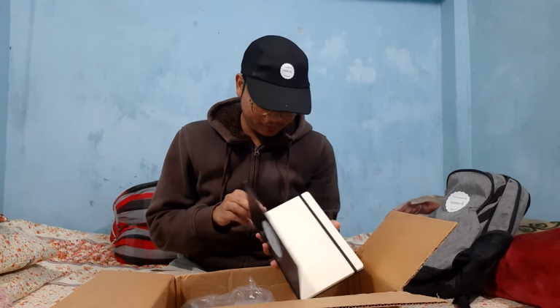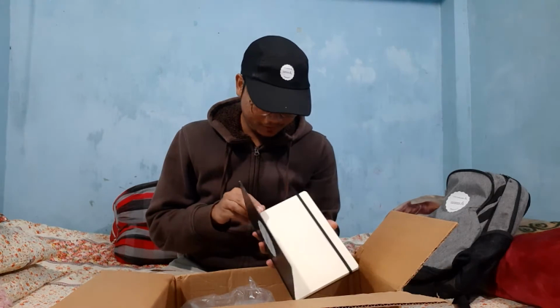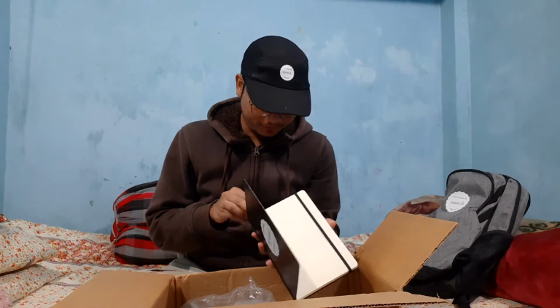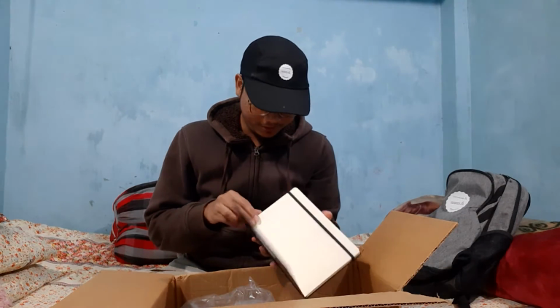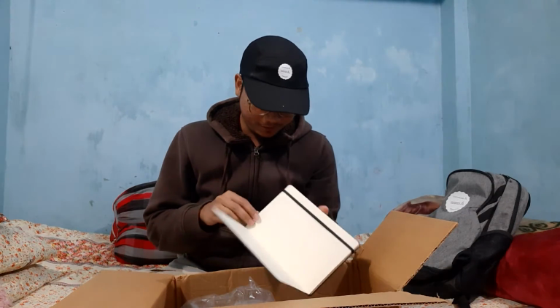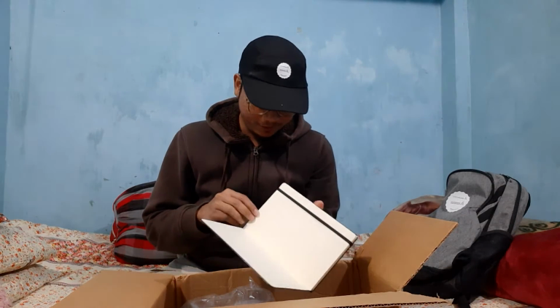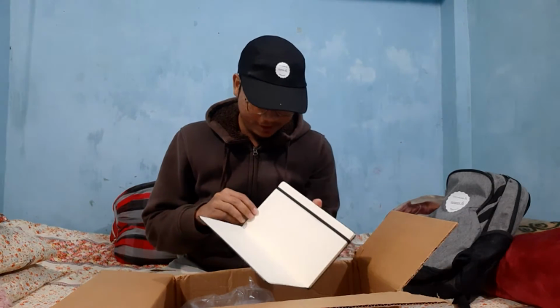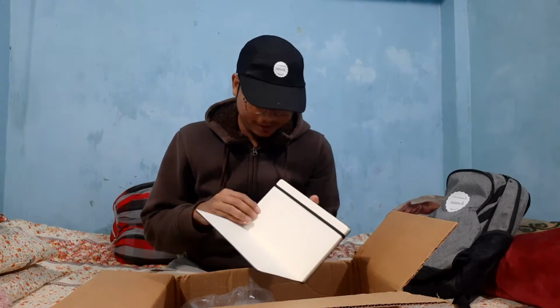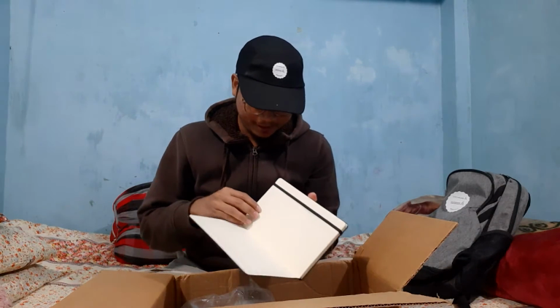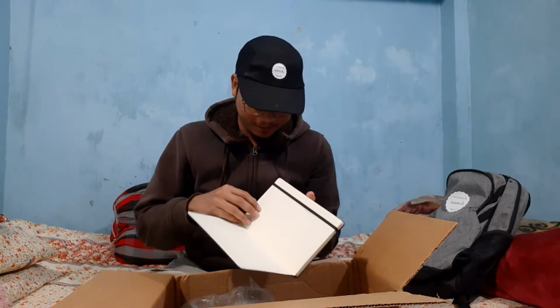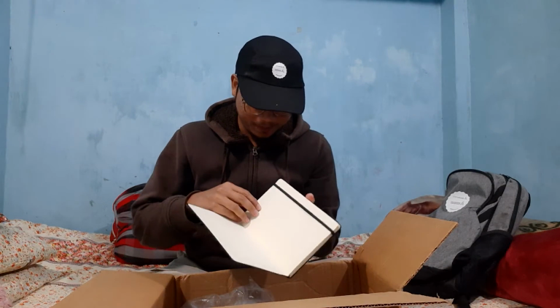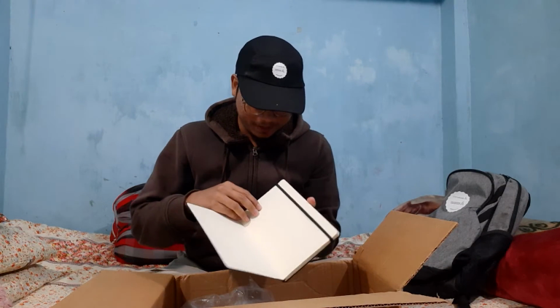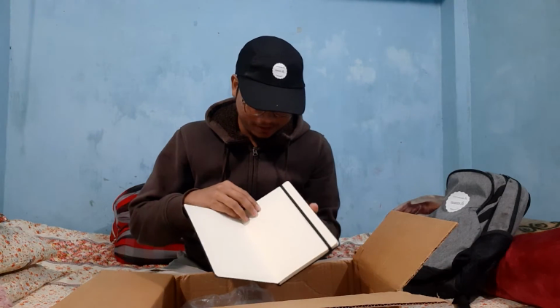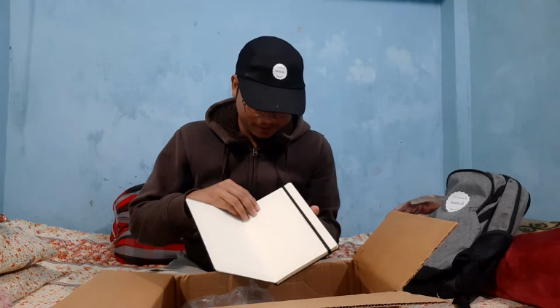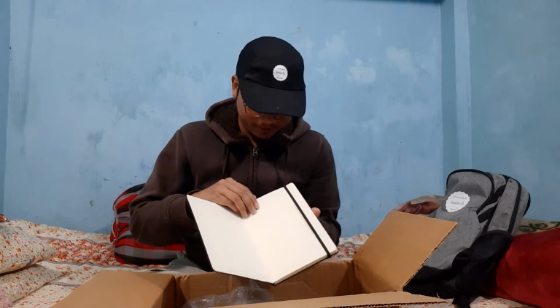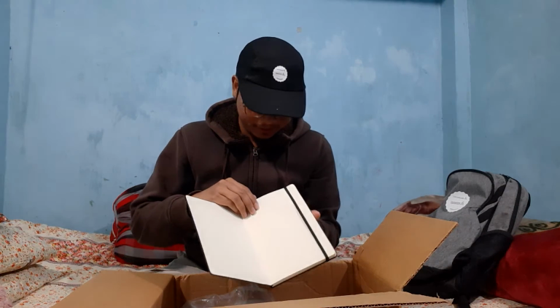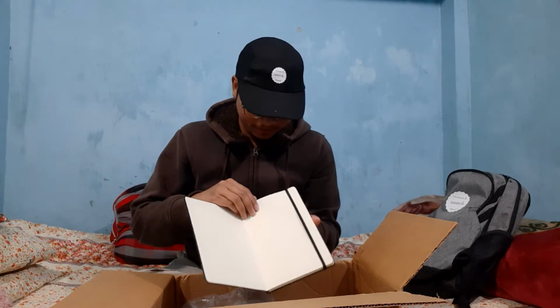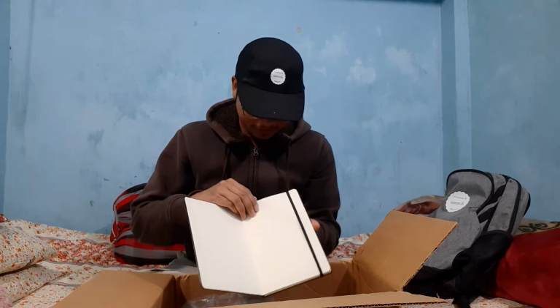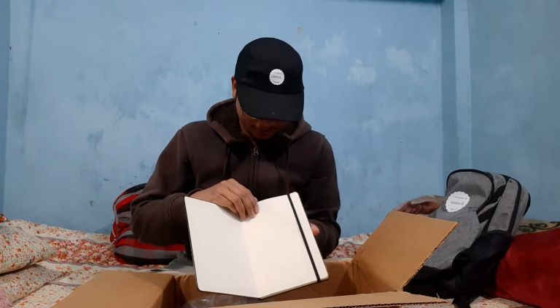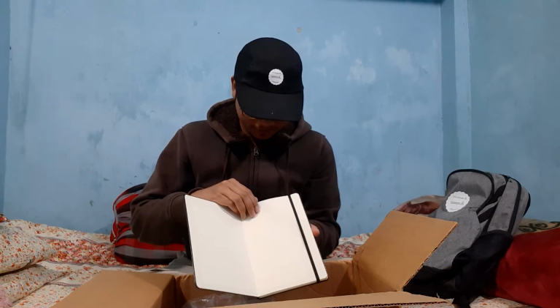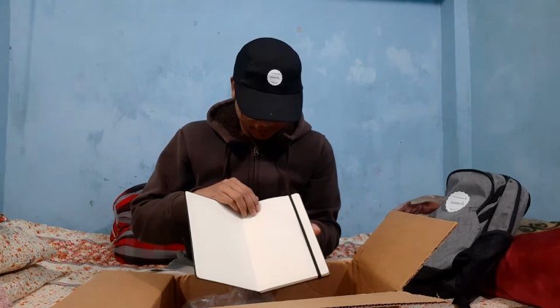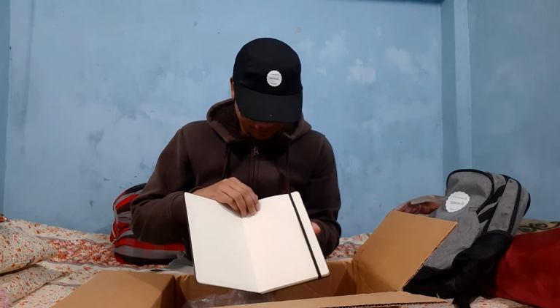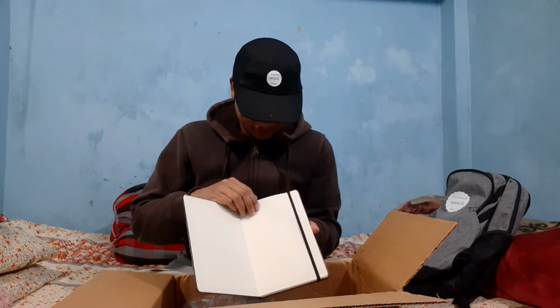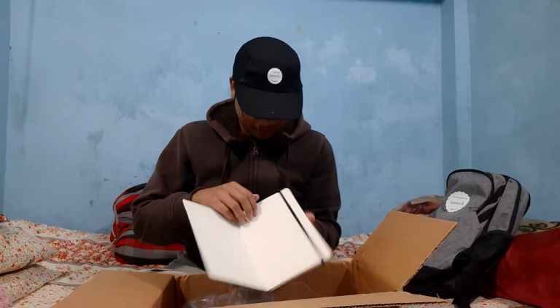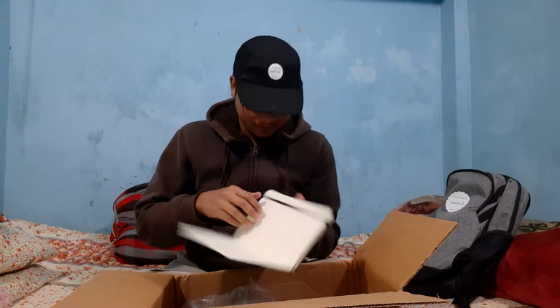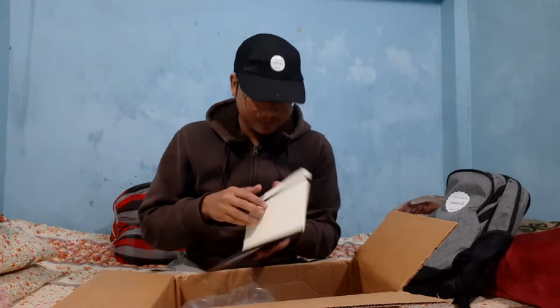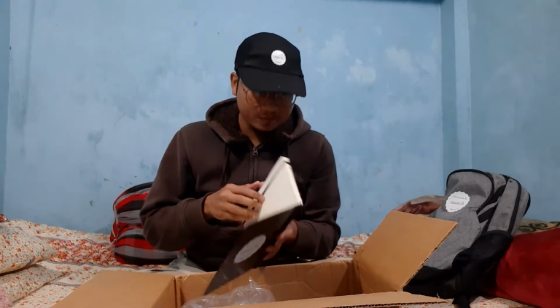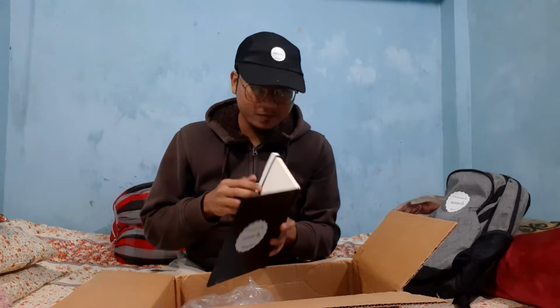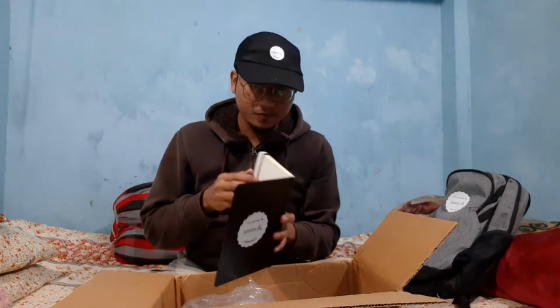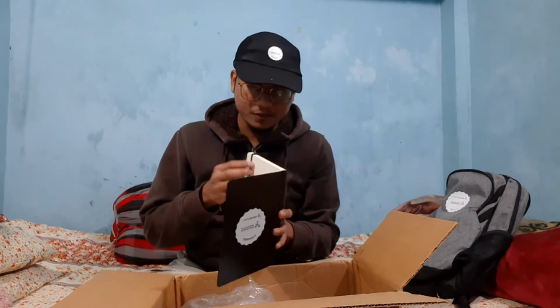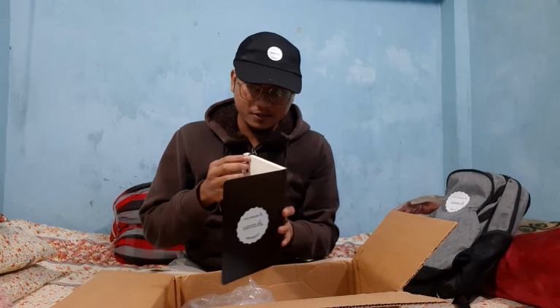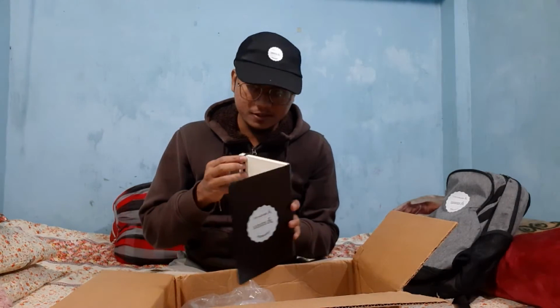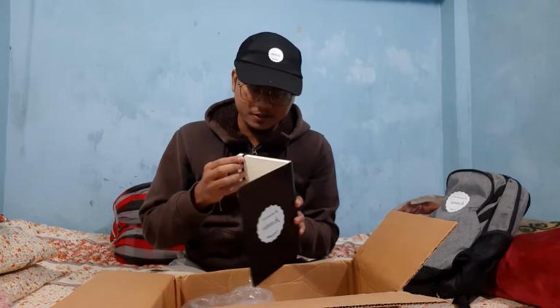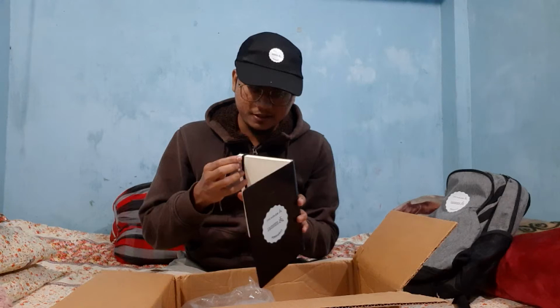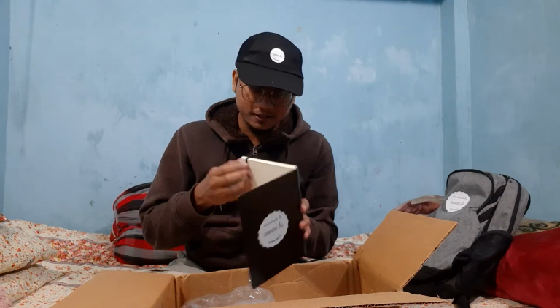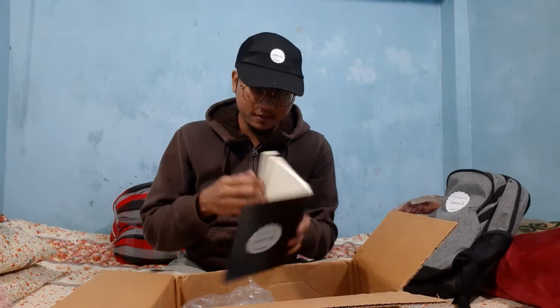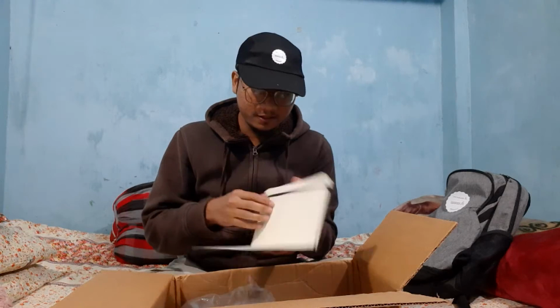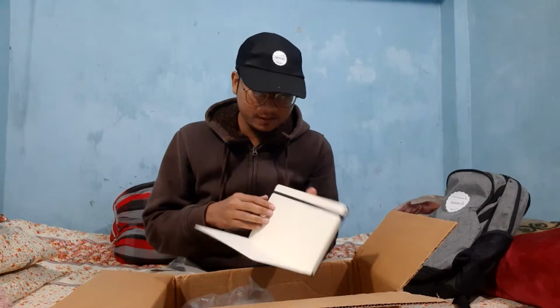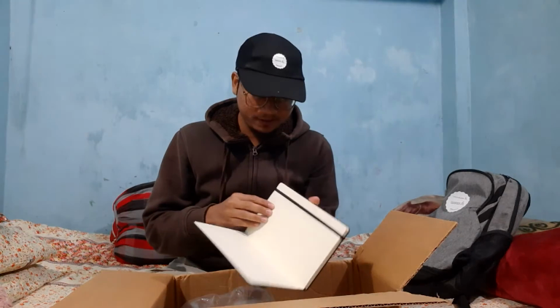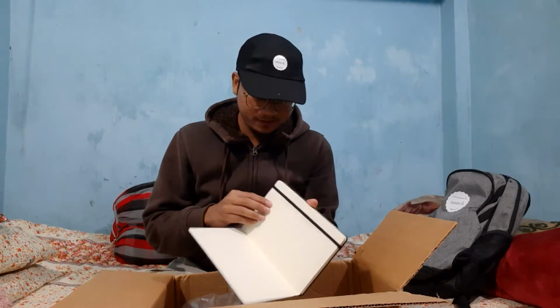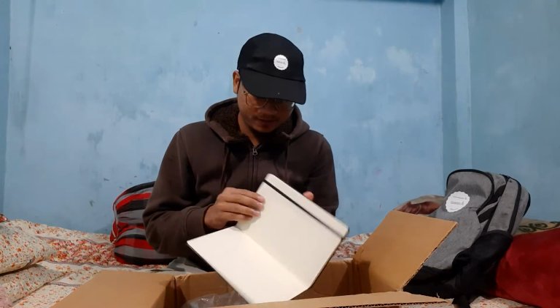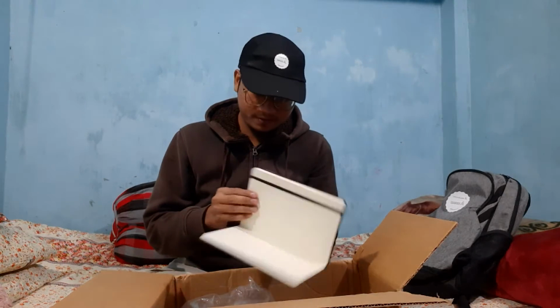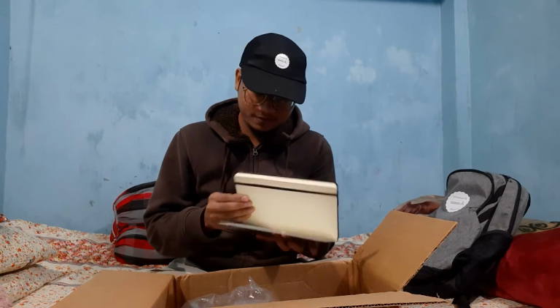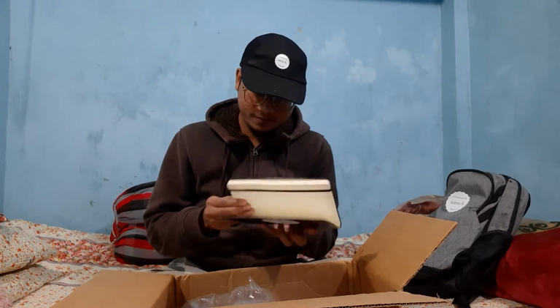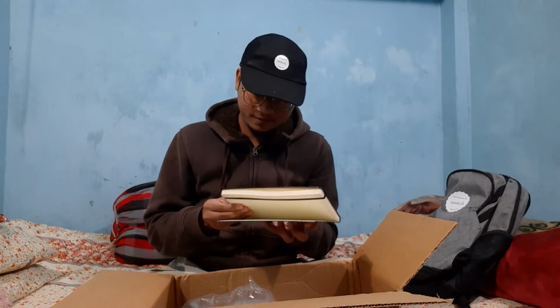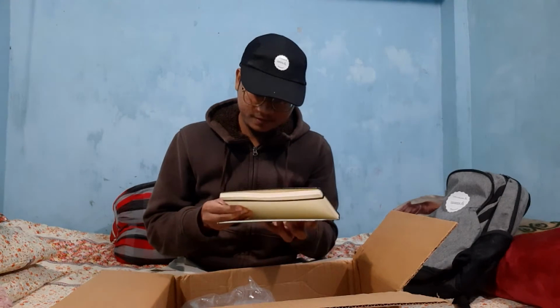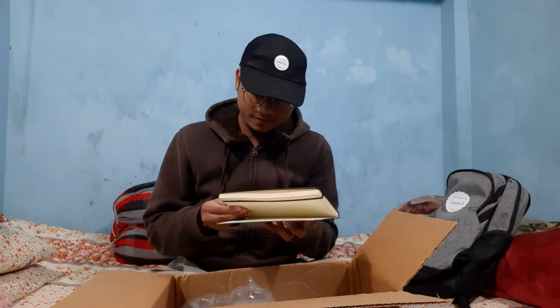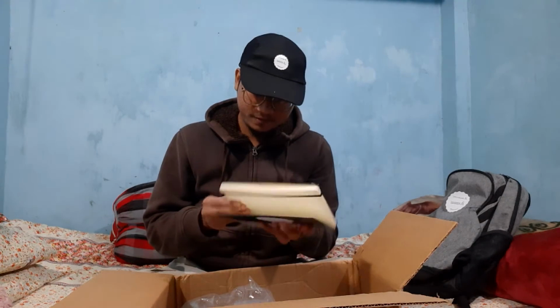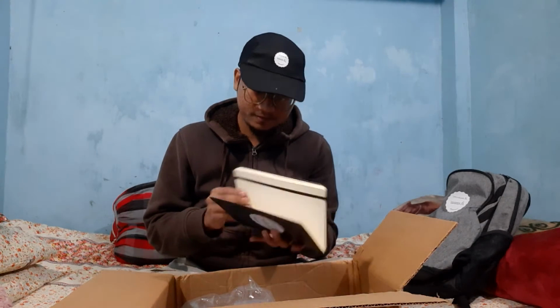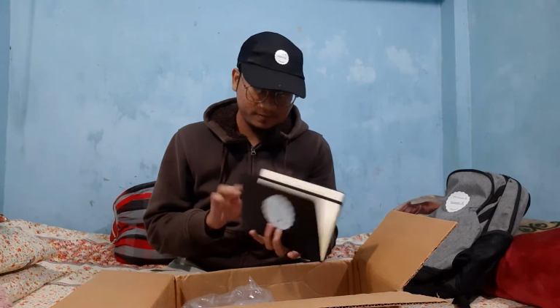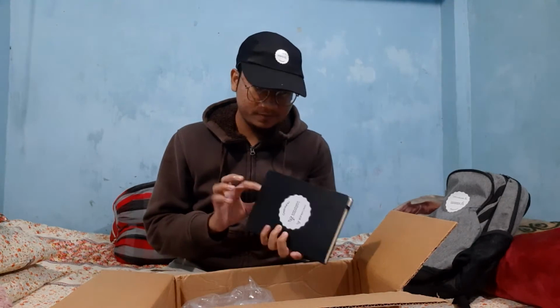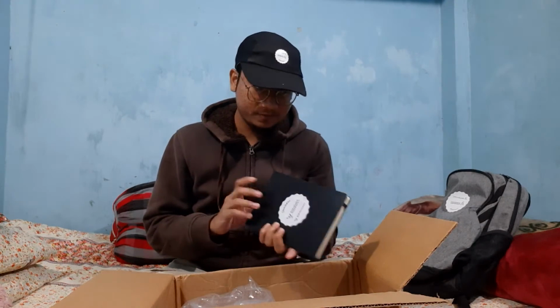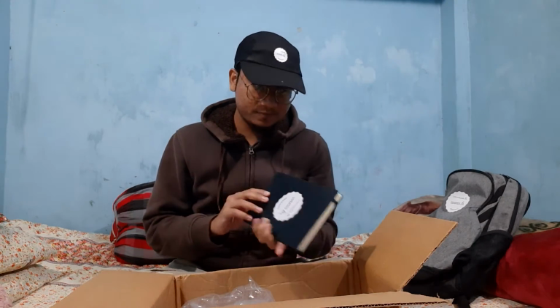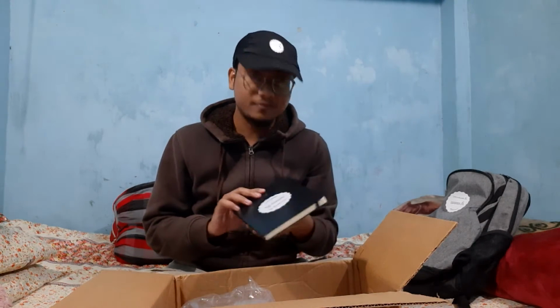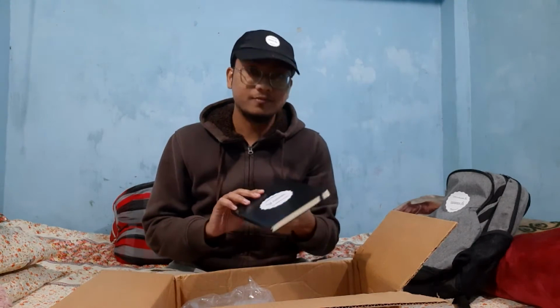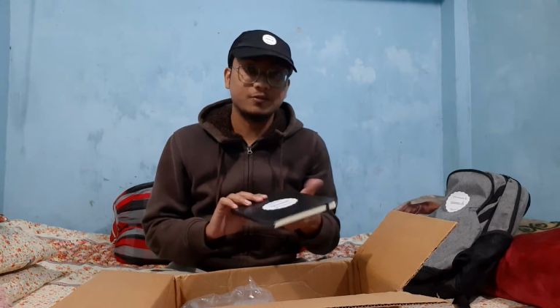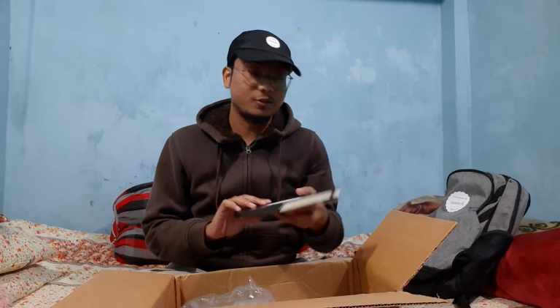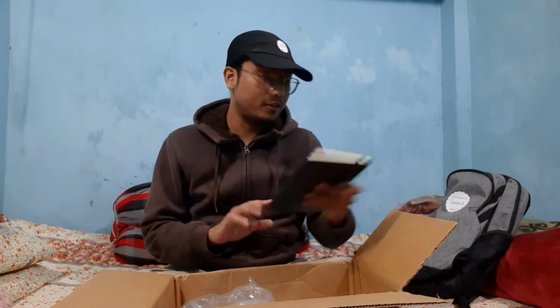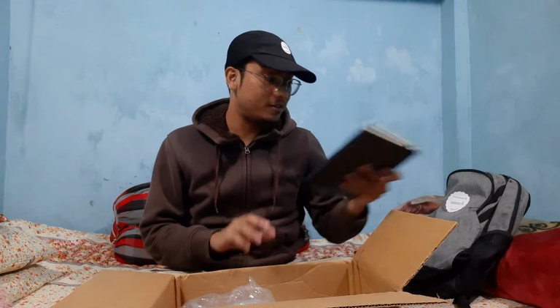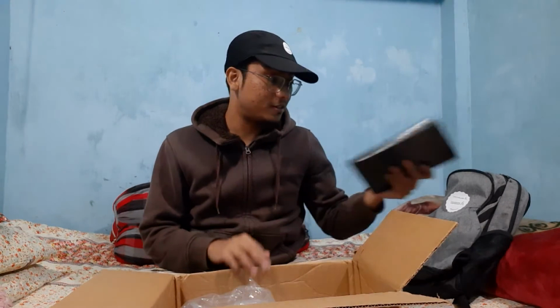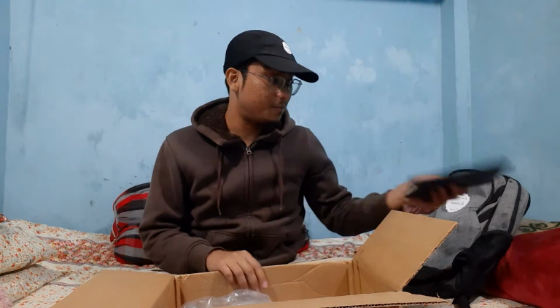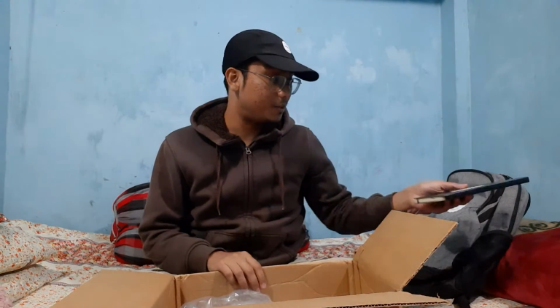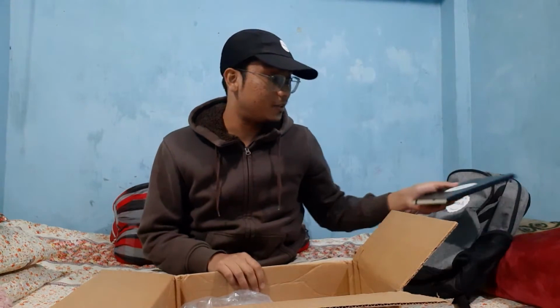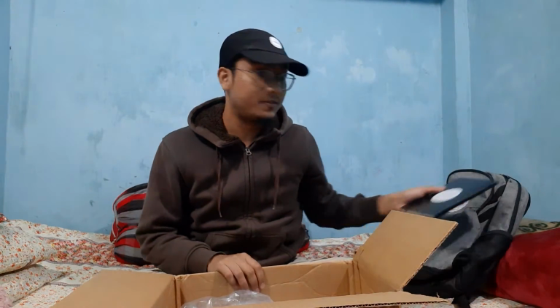And this is a pad from Dasol System. As you can see, it's written 'SolidWorks Champion.' This is a very nice pad — it's sealed. Let's keep it here.